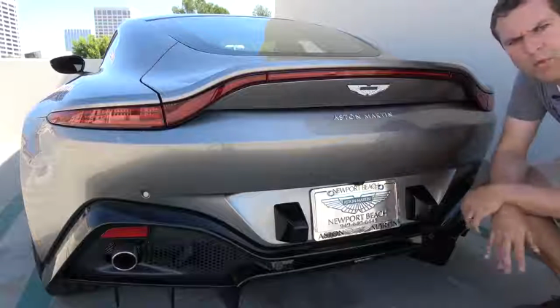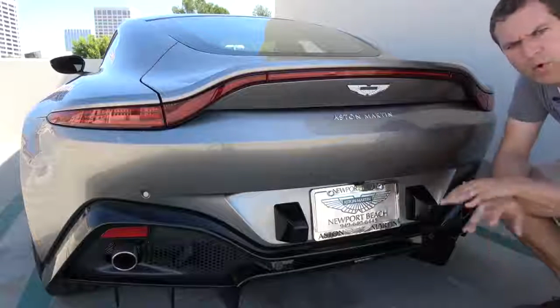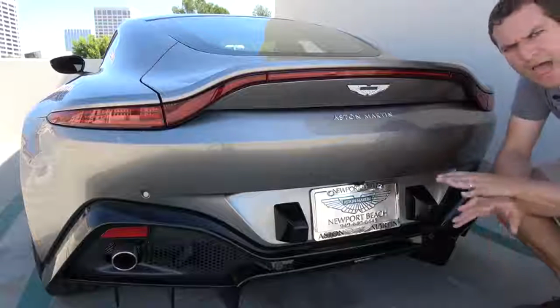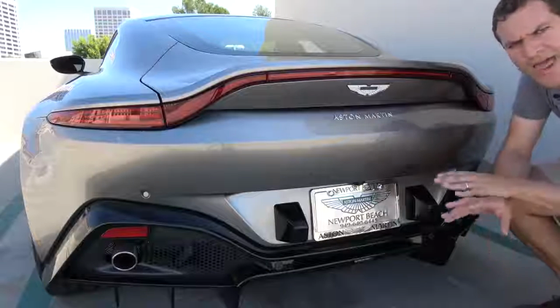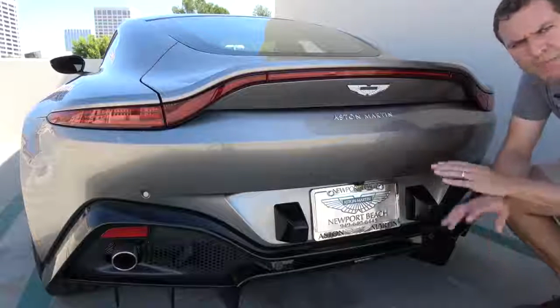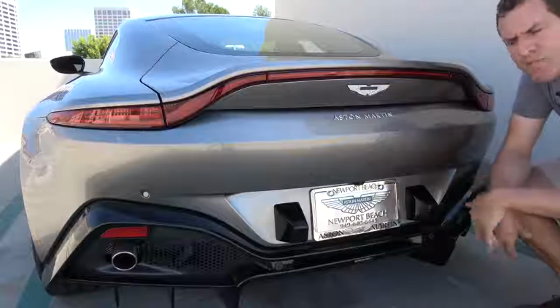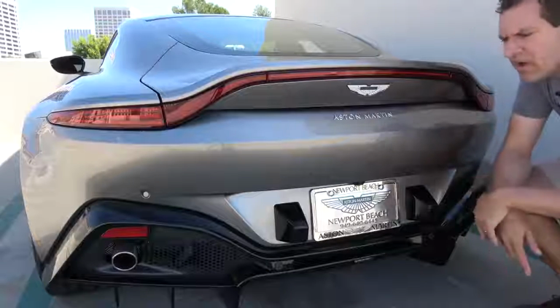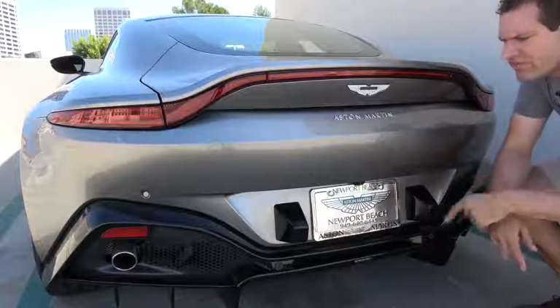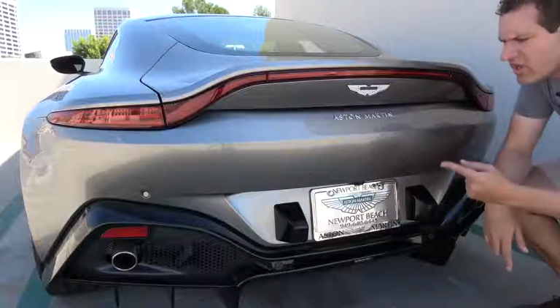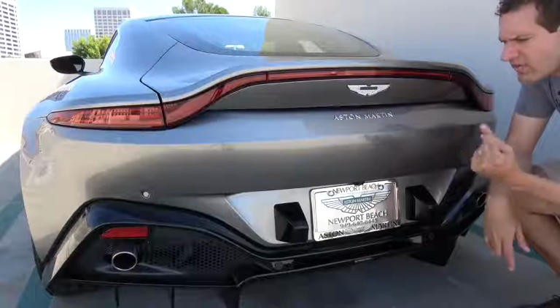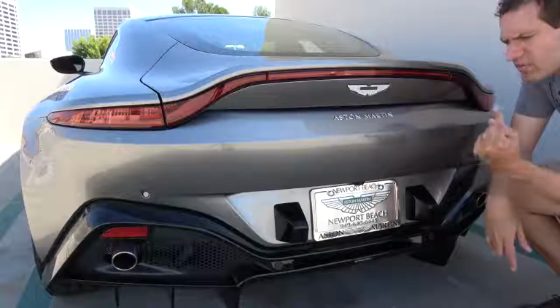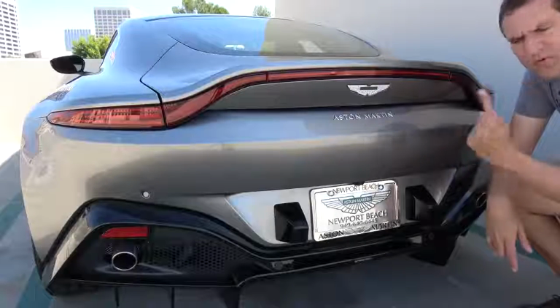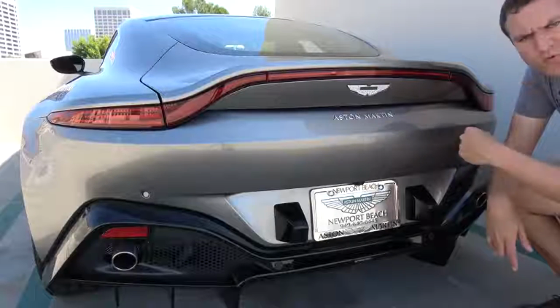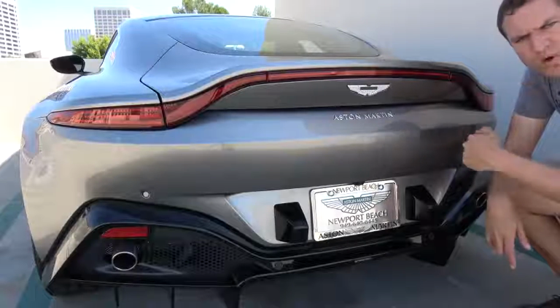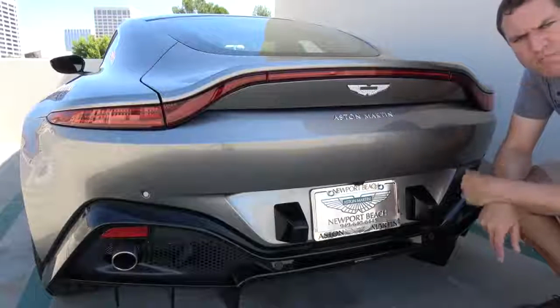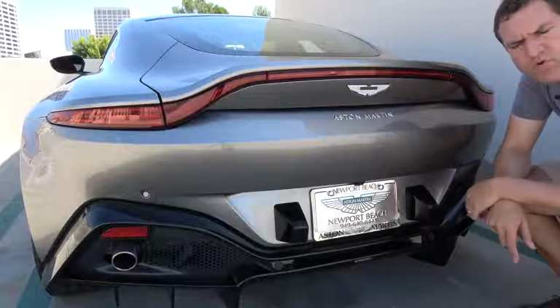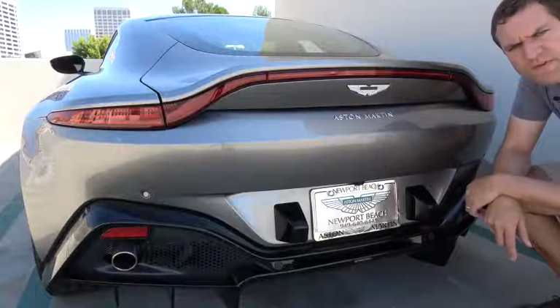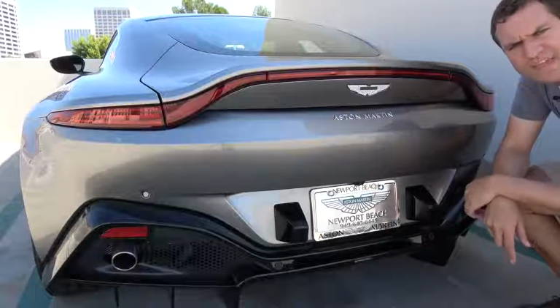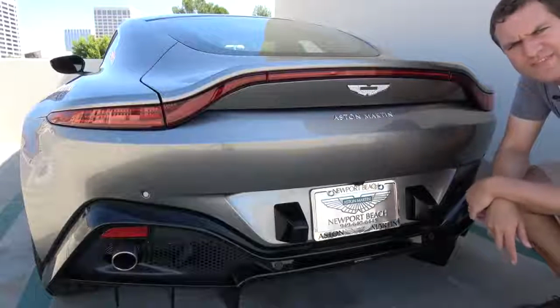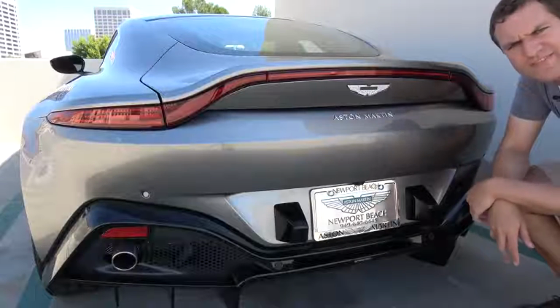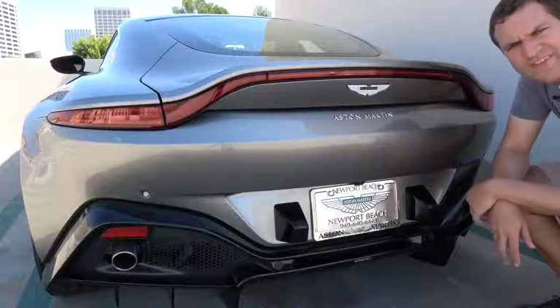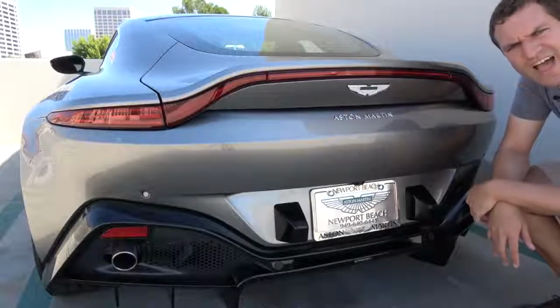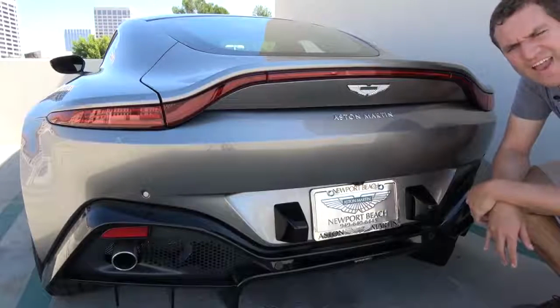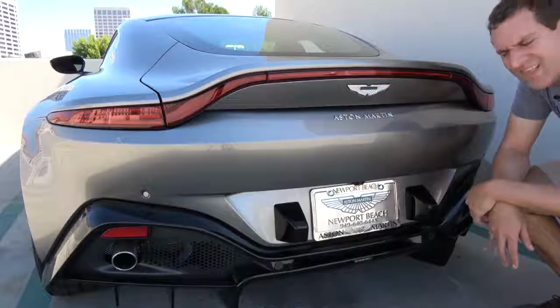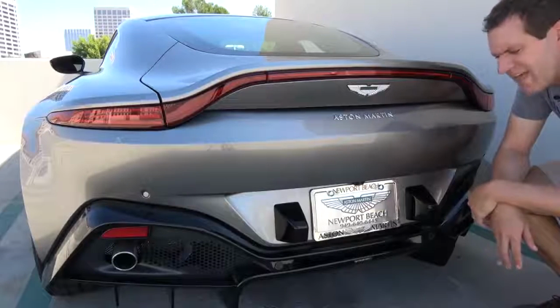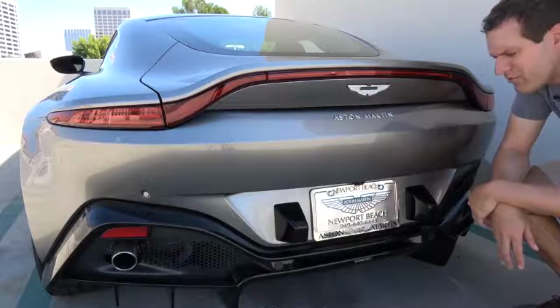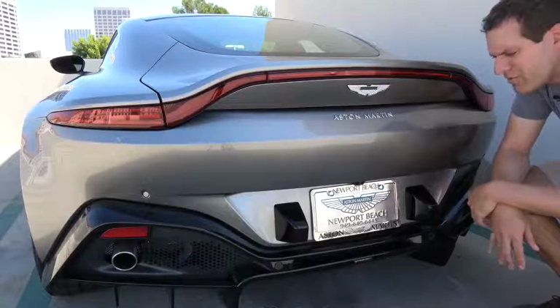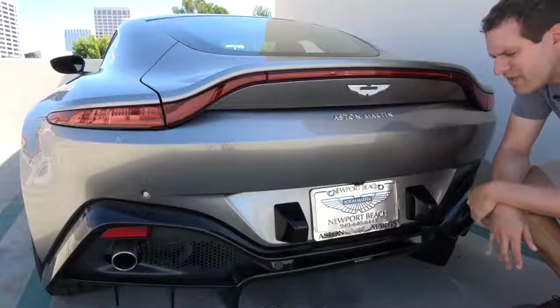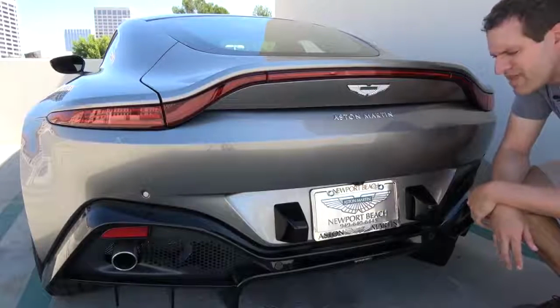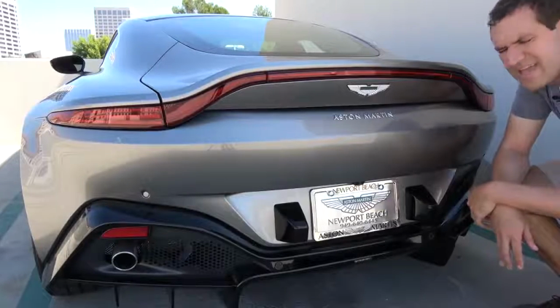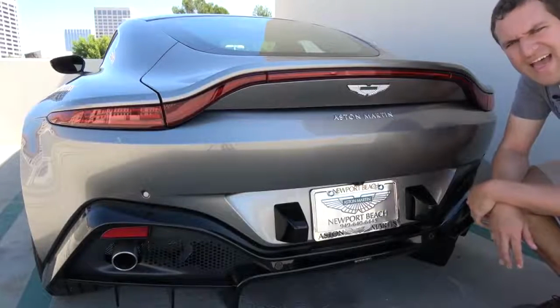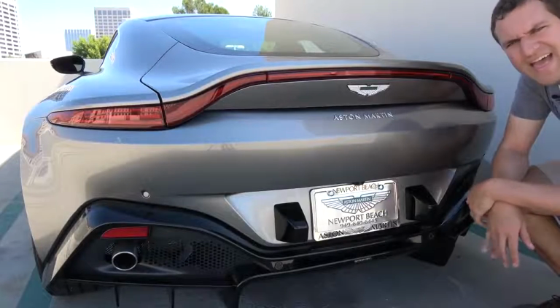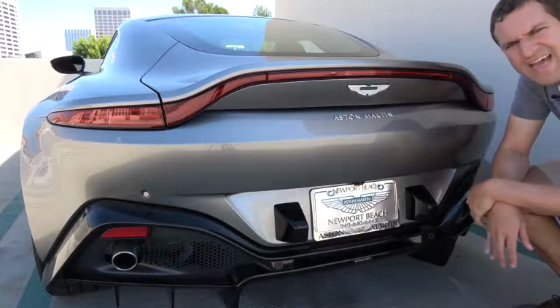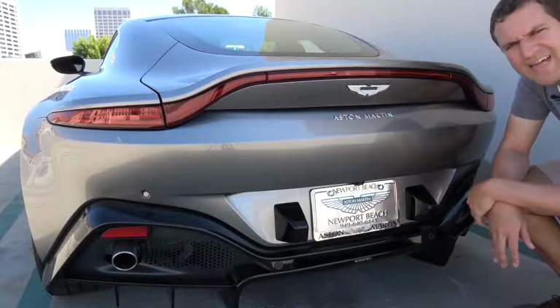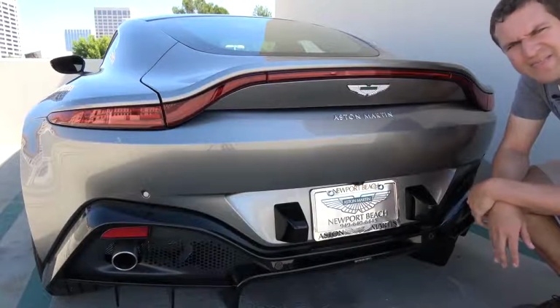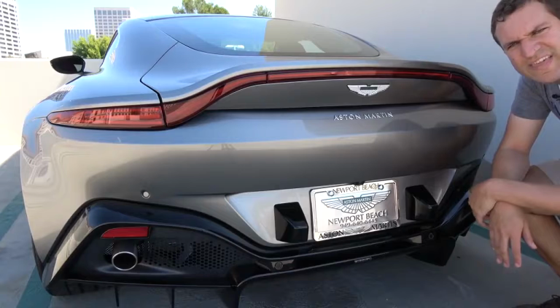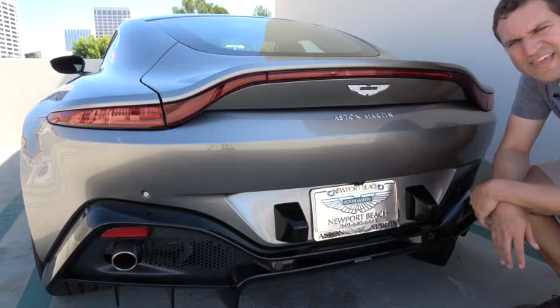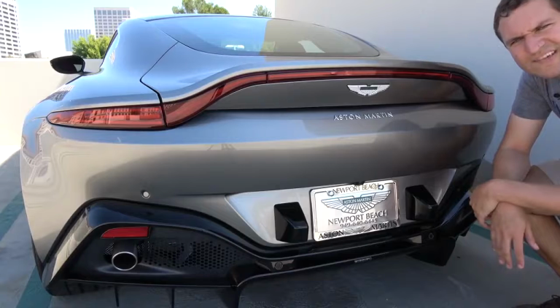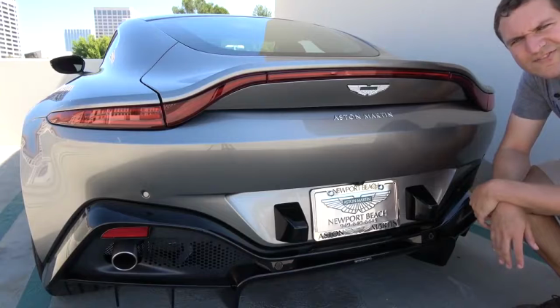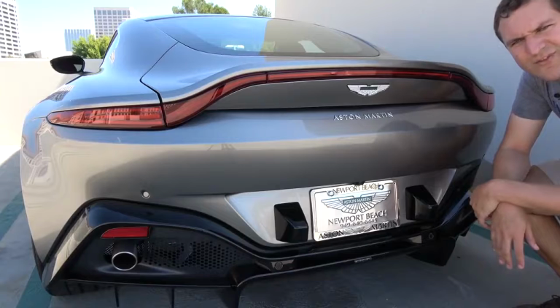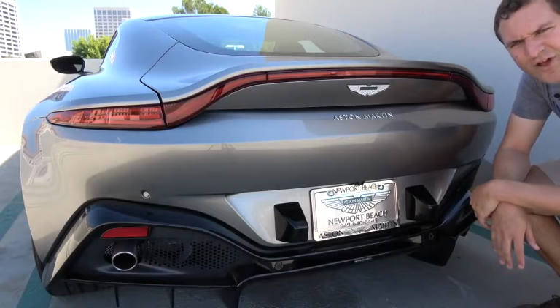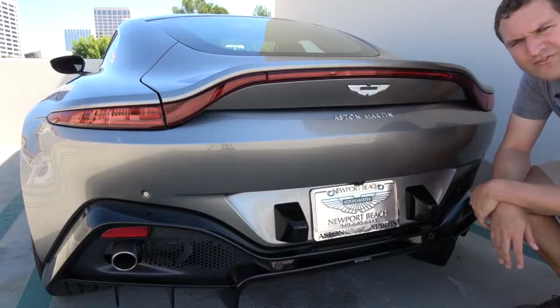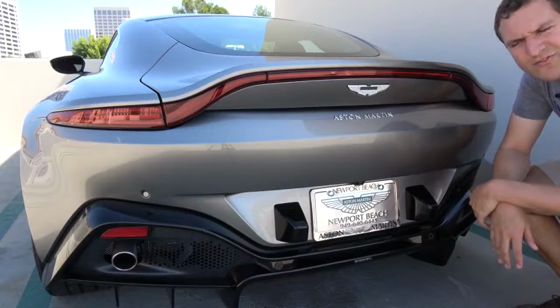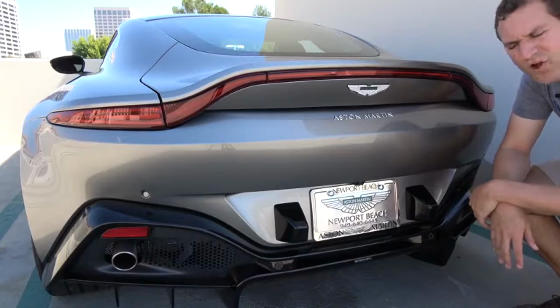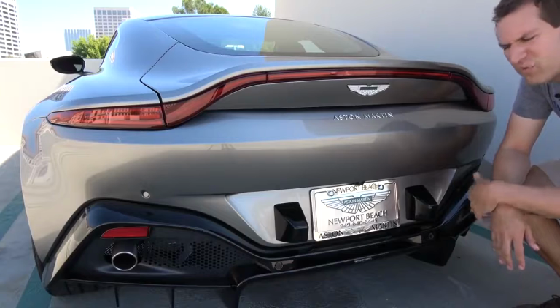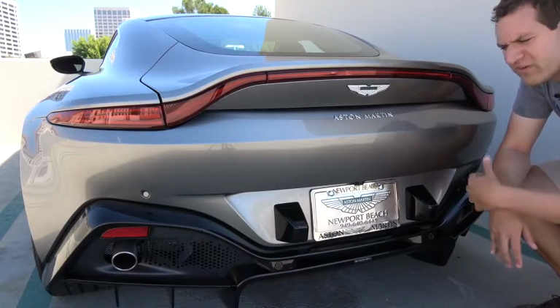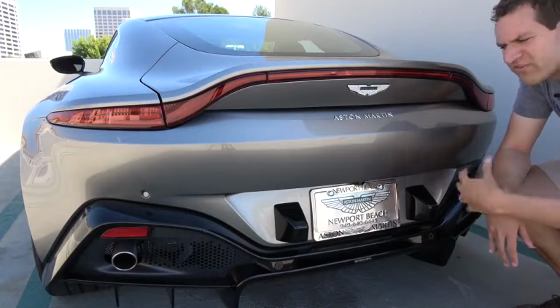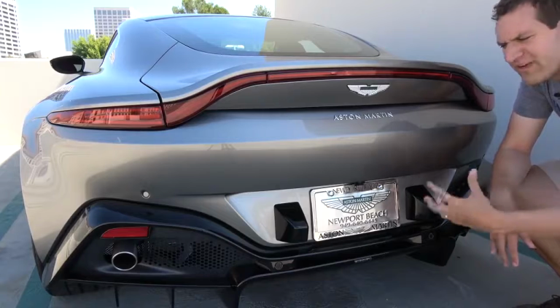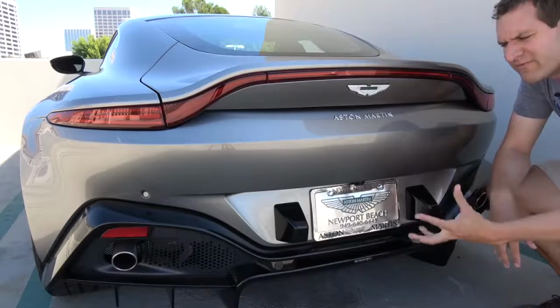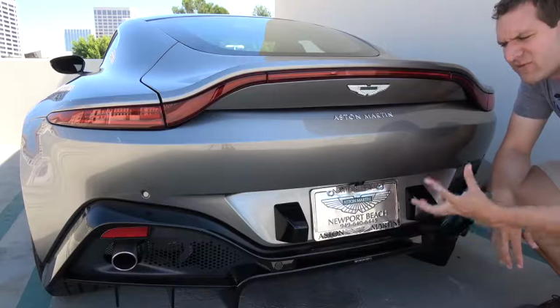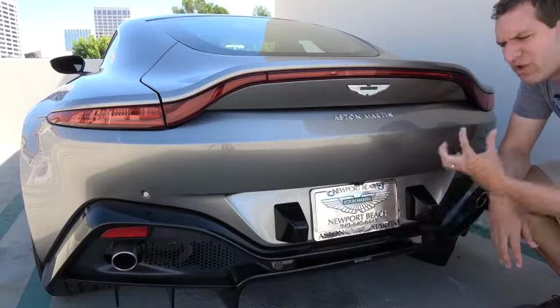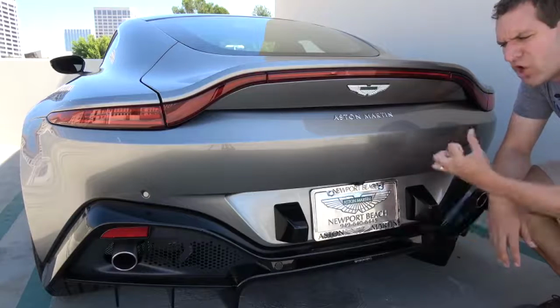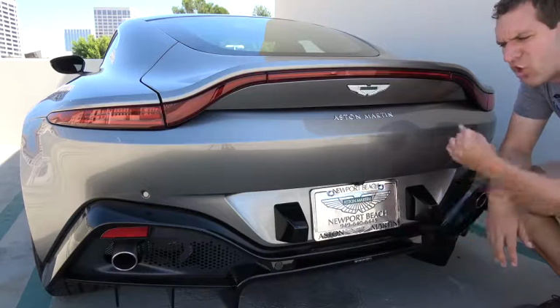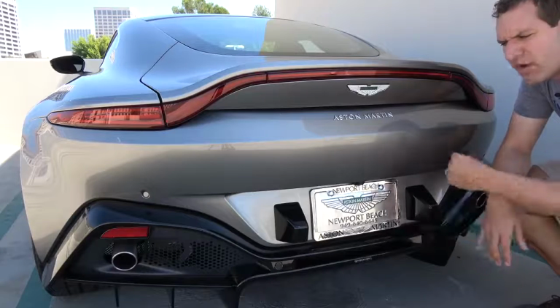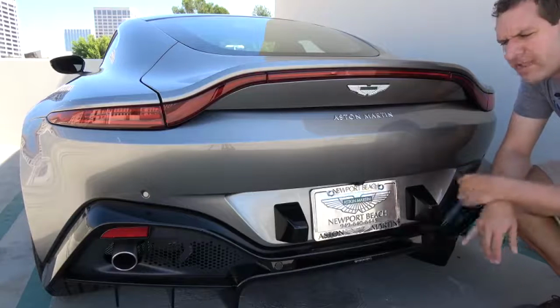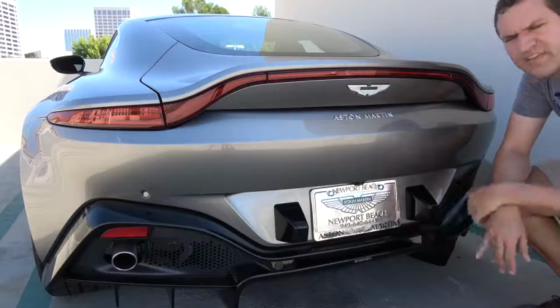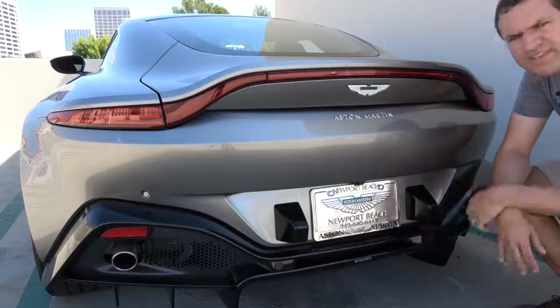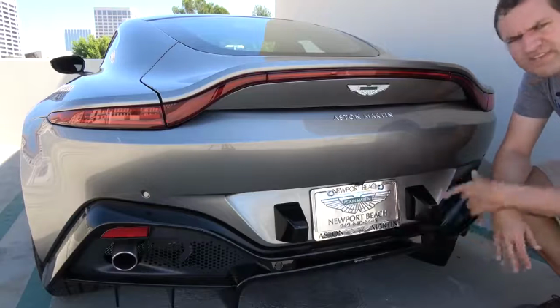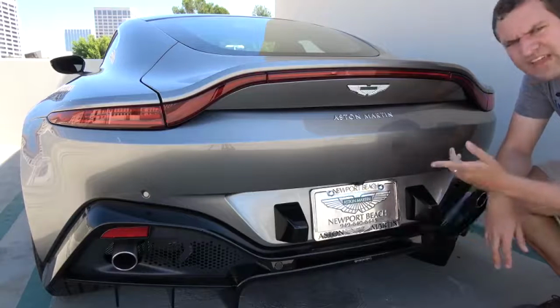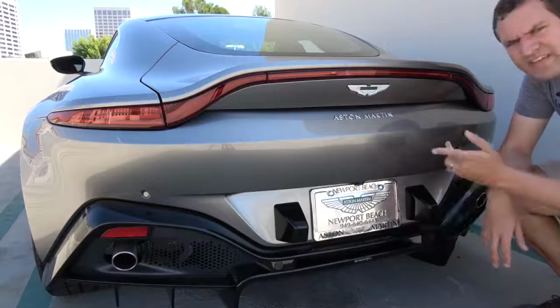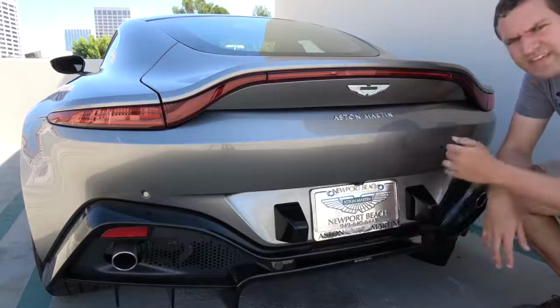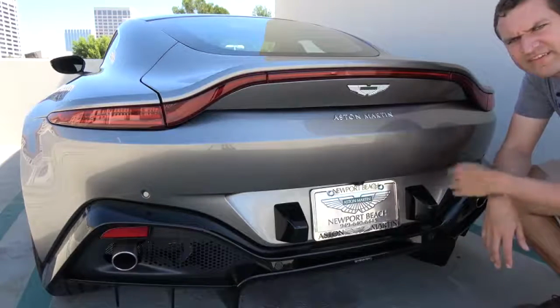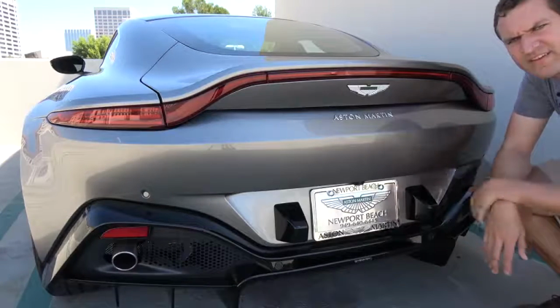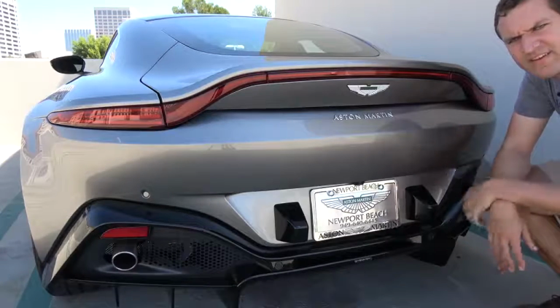One more item we must cover before moving inside: the exhaust note, which sounds glorious. Take a listen.